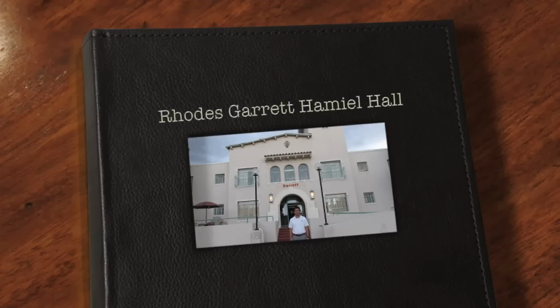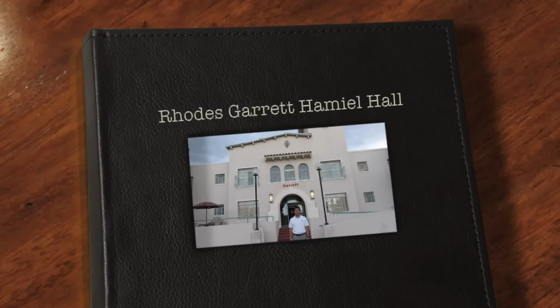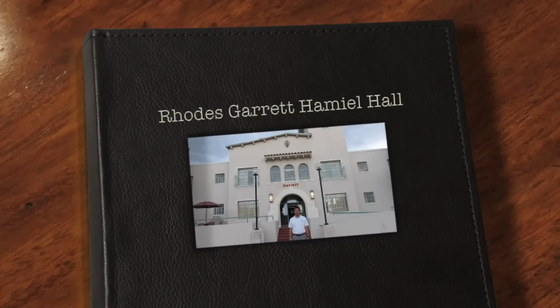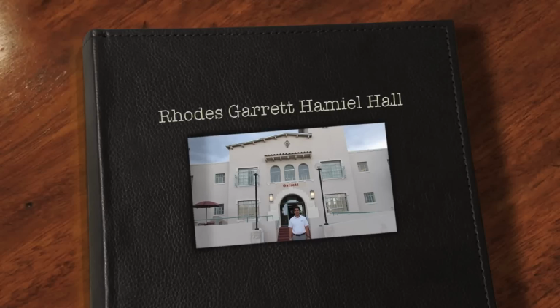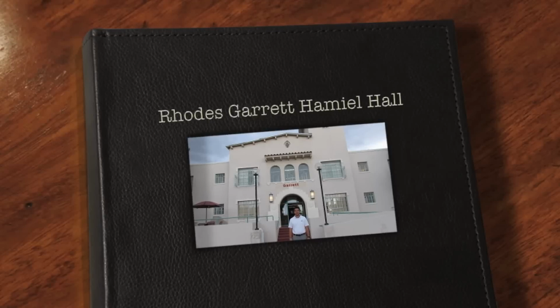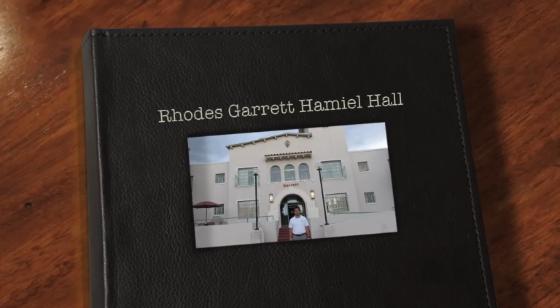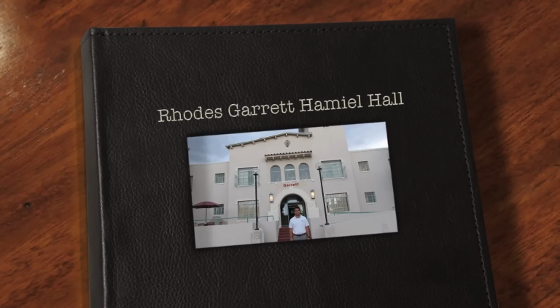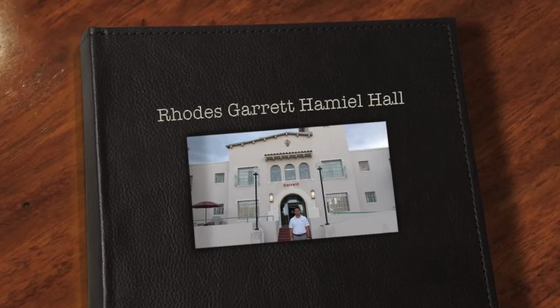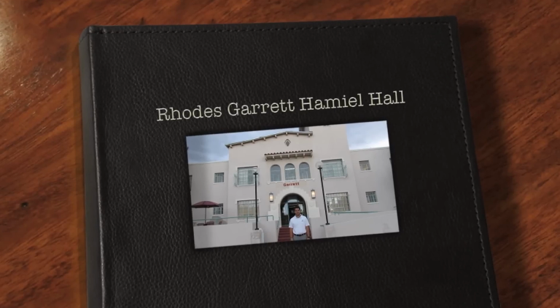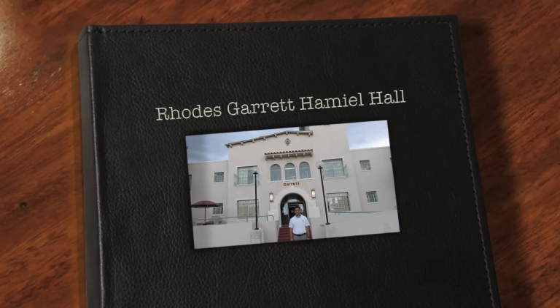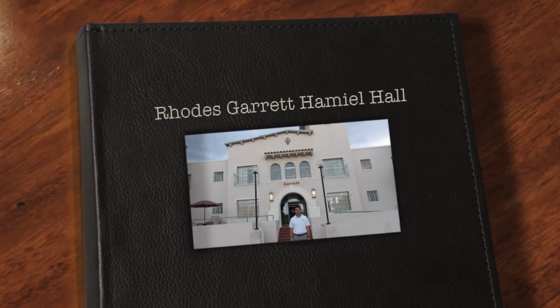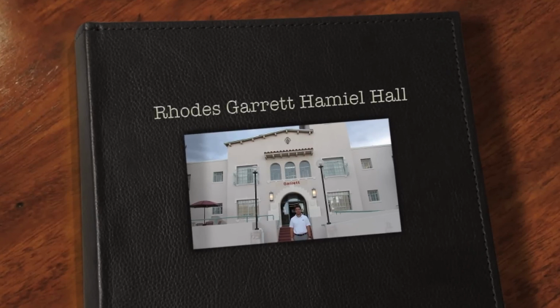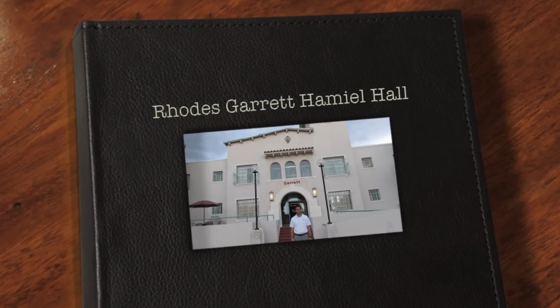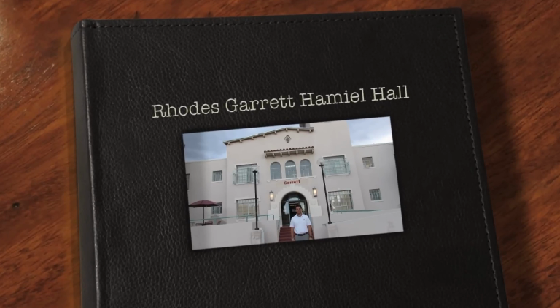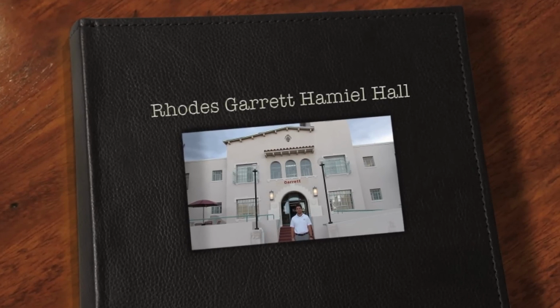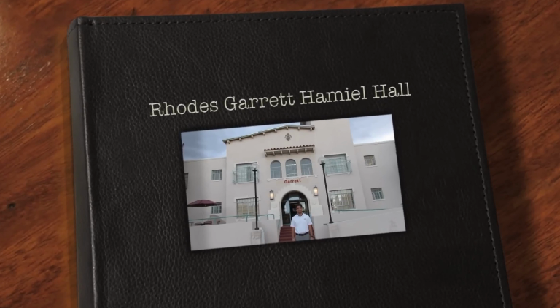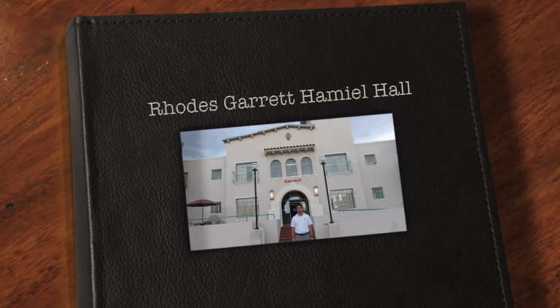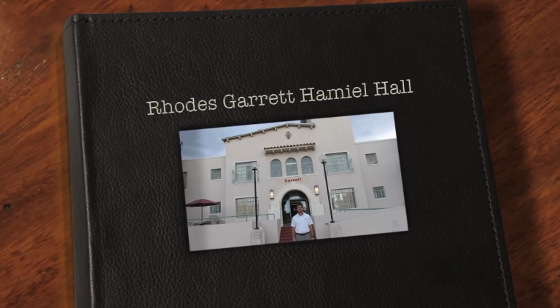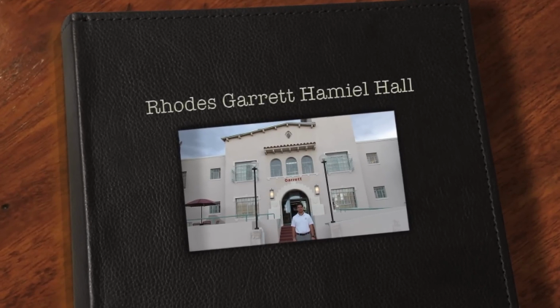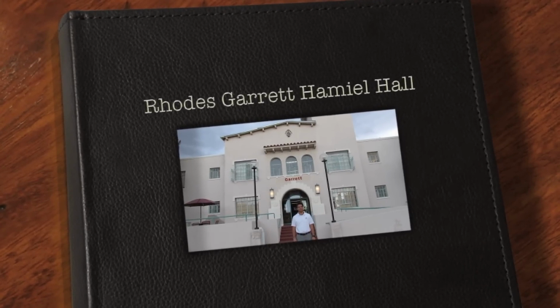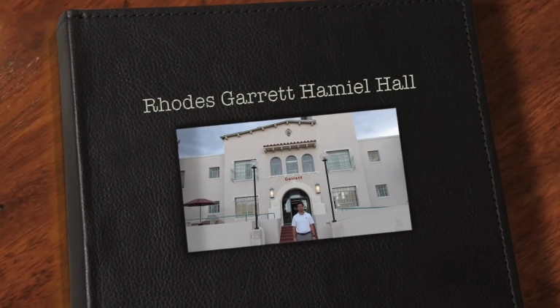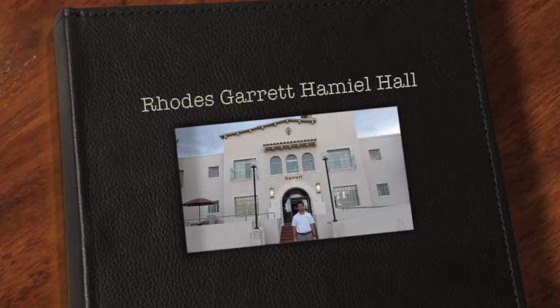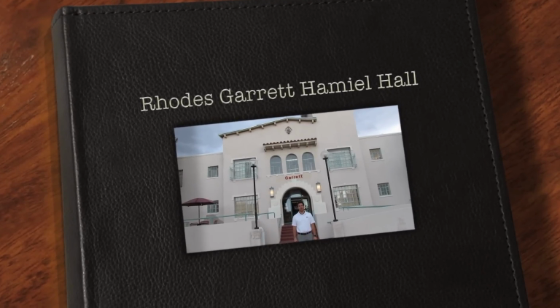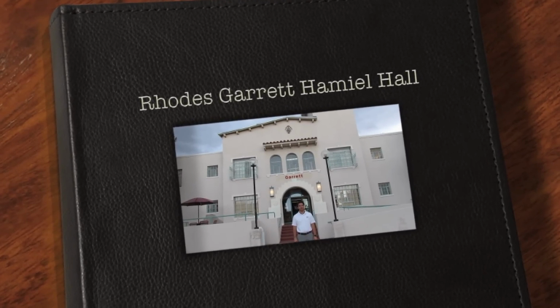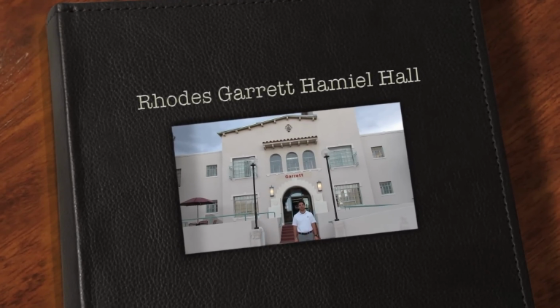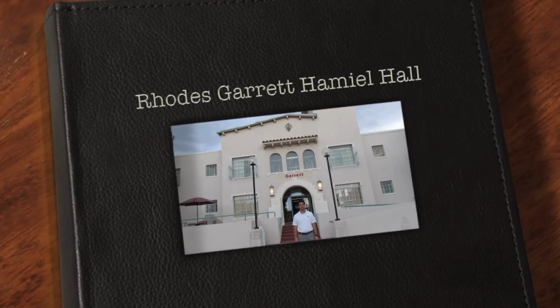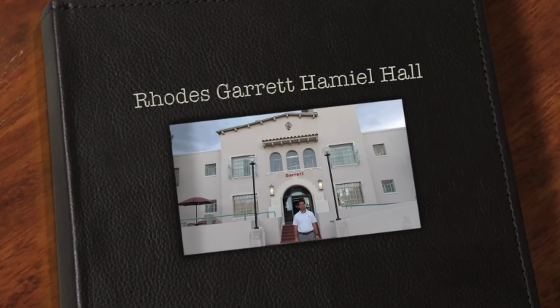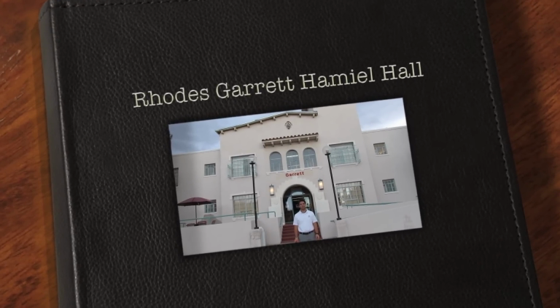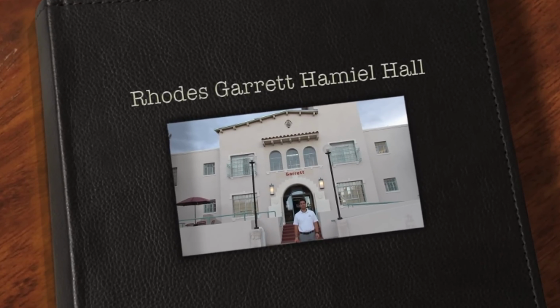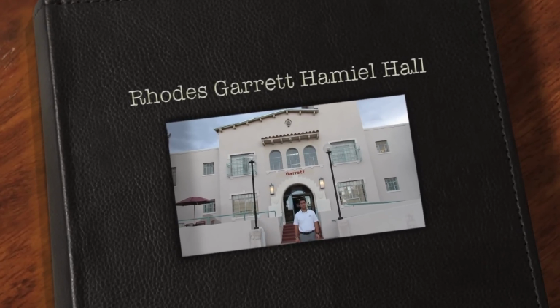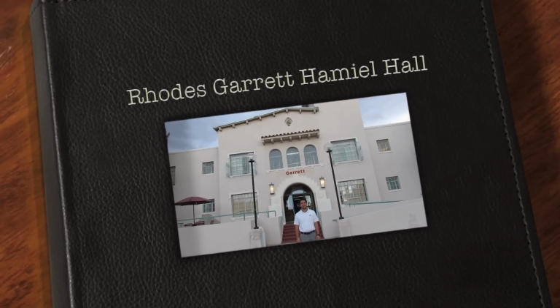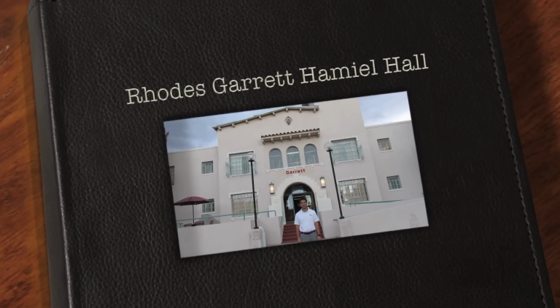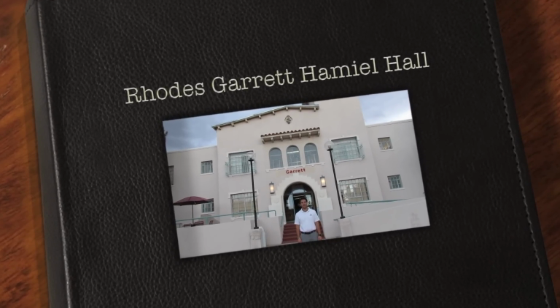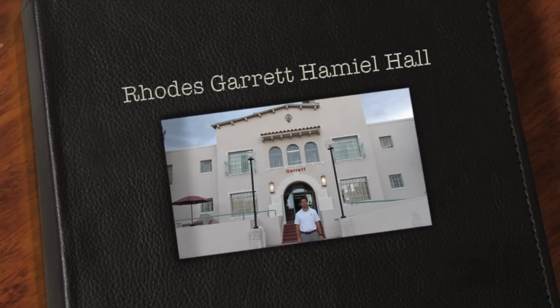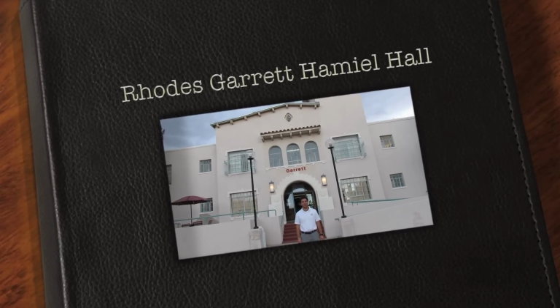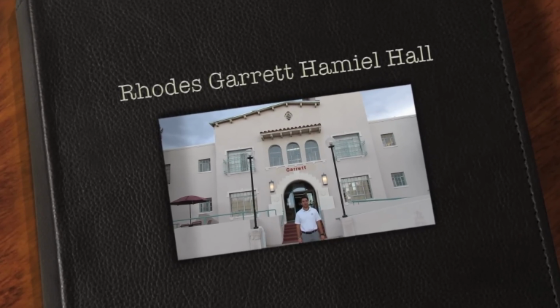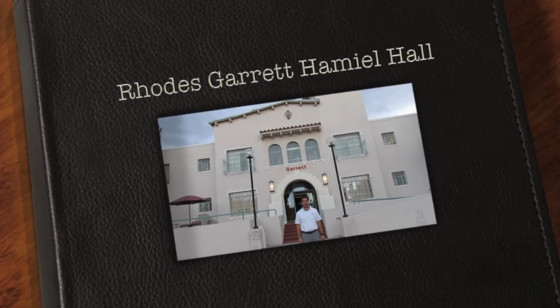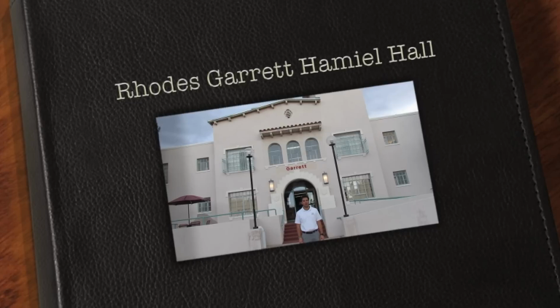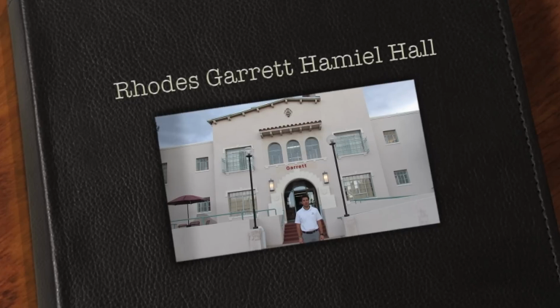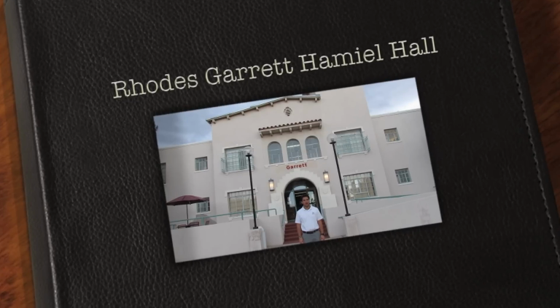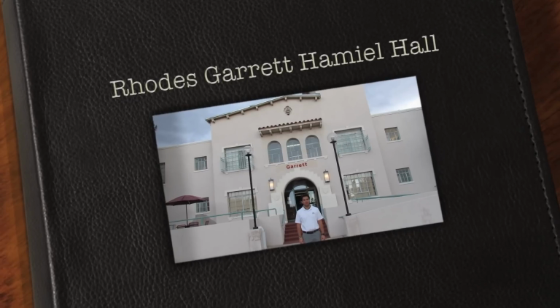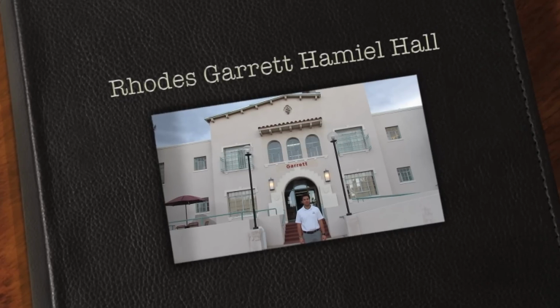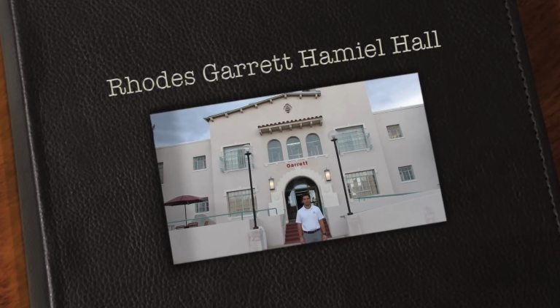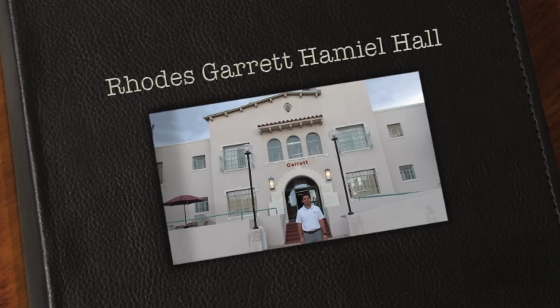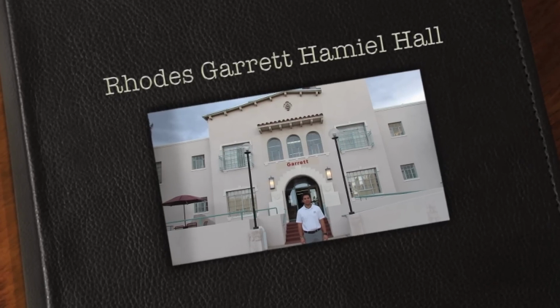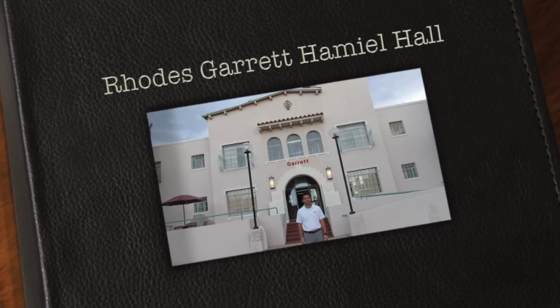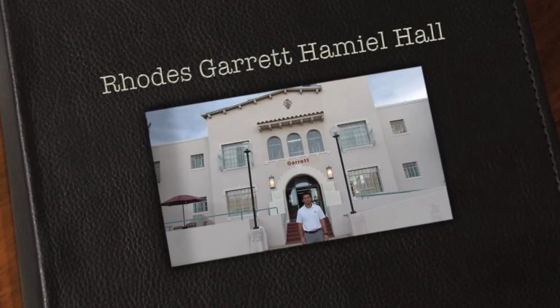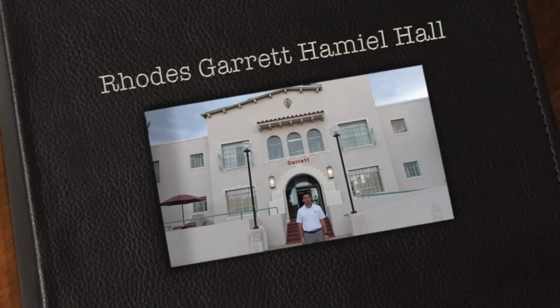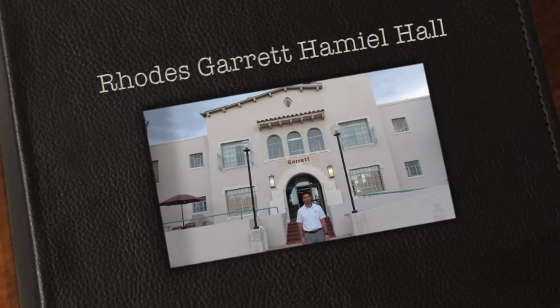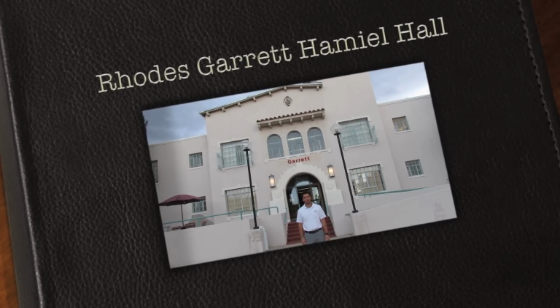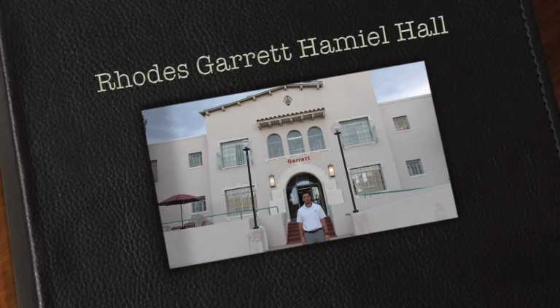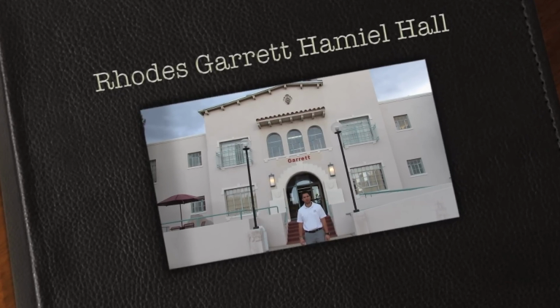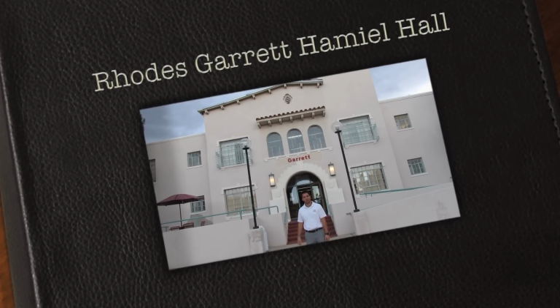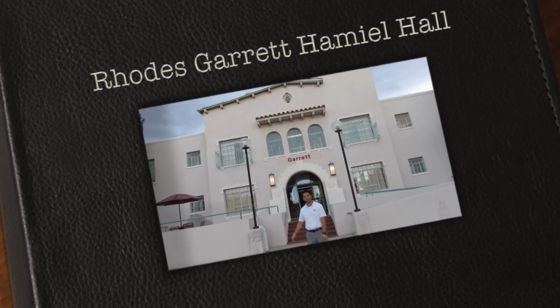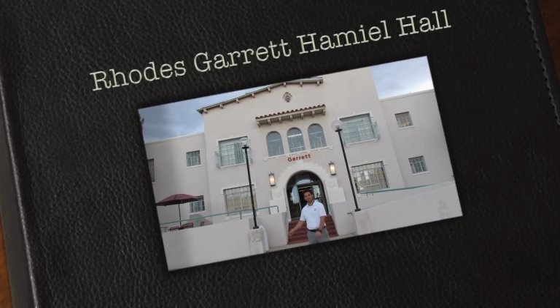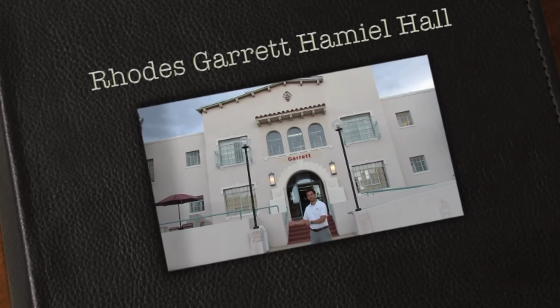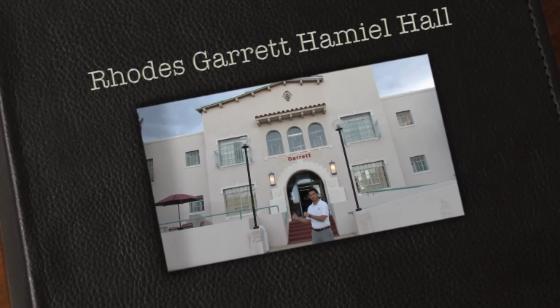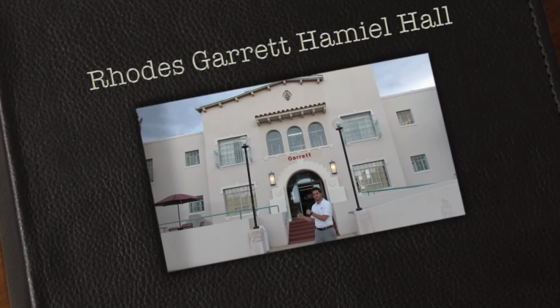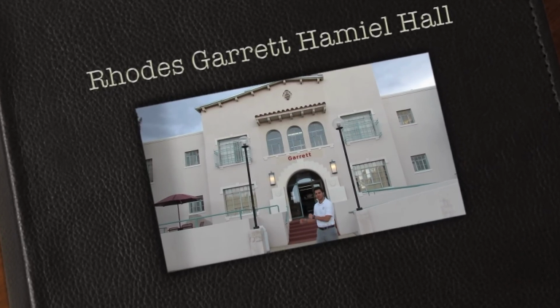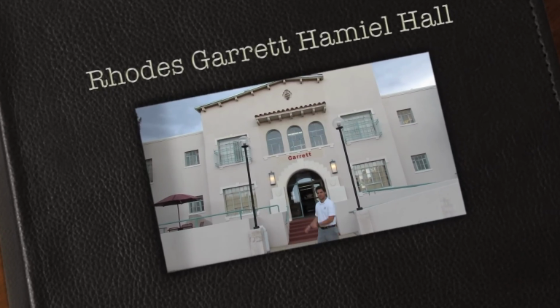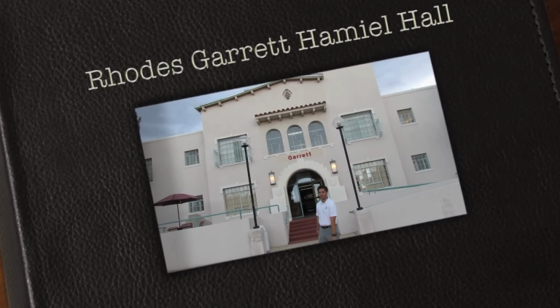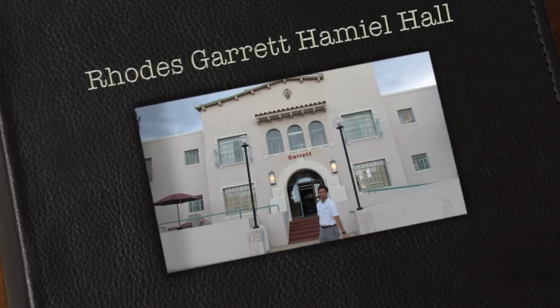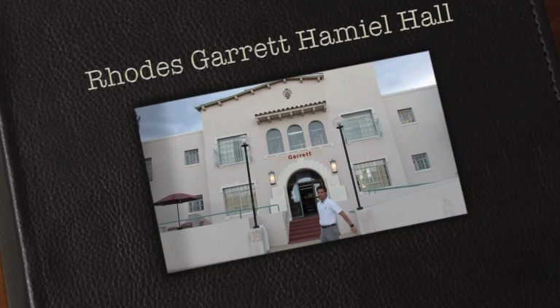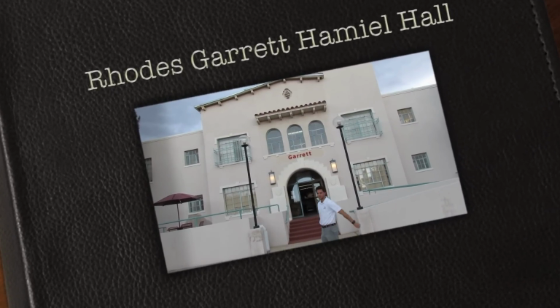Hi, I'm Josh Alvarez. I'm the resident director of Monocle and Rhodes-Garrett-Hammel Hall. I'm going to give you a quick tour. Follow me.